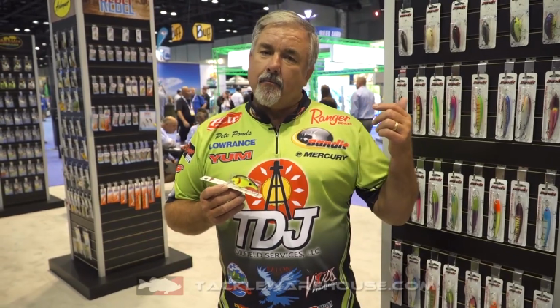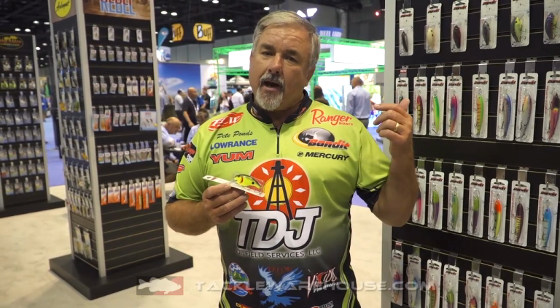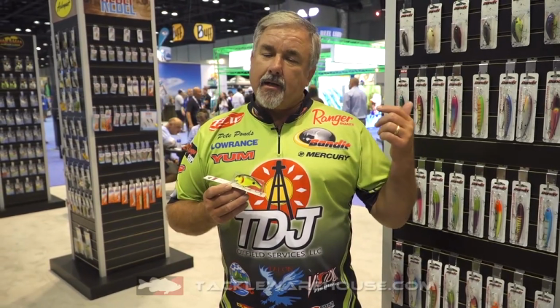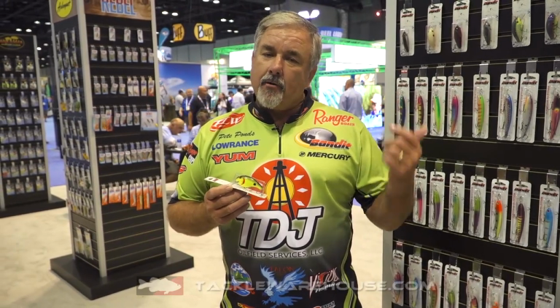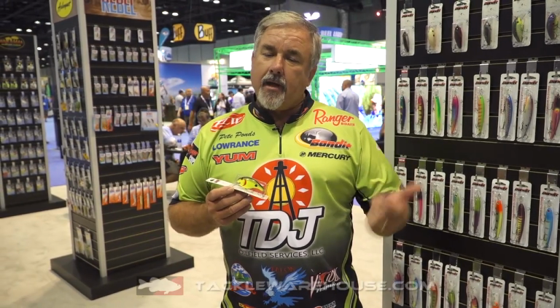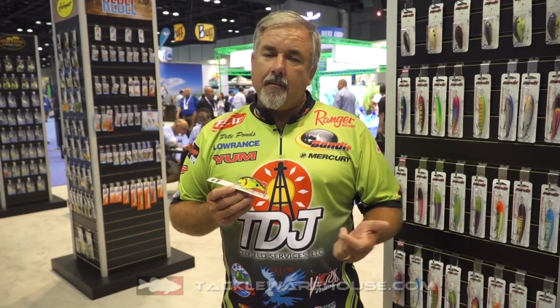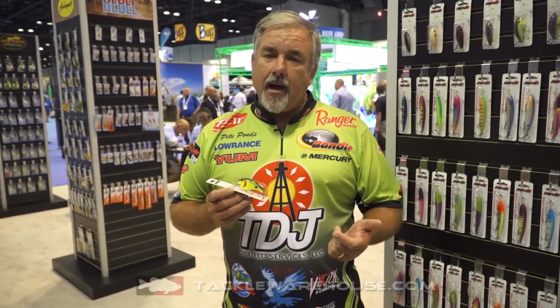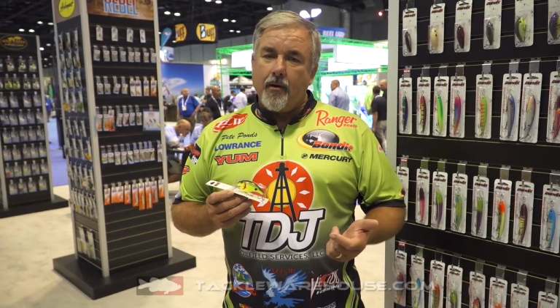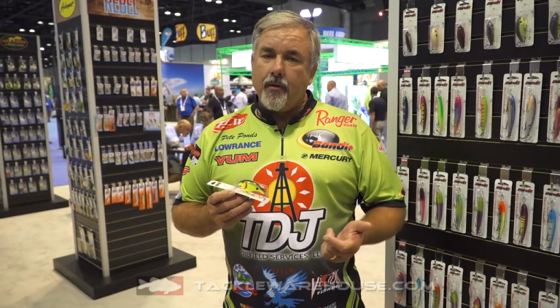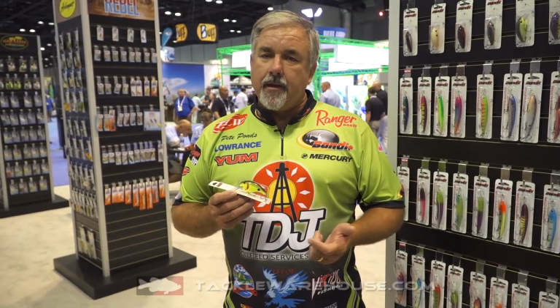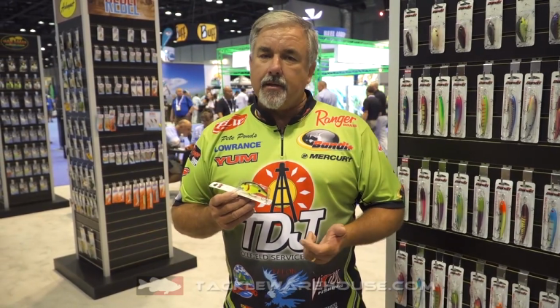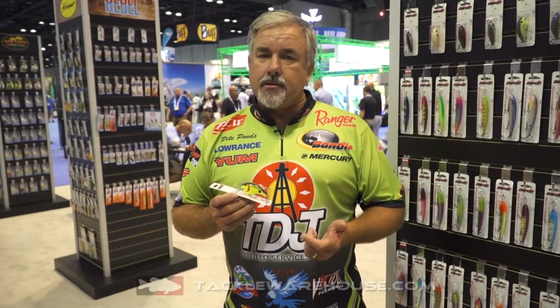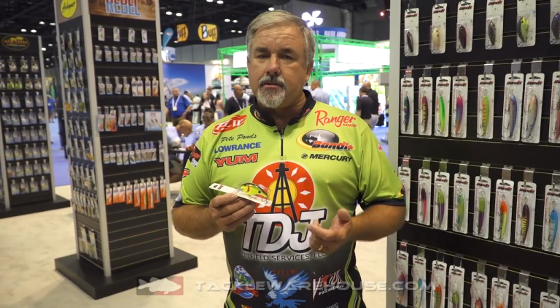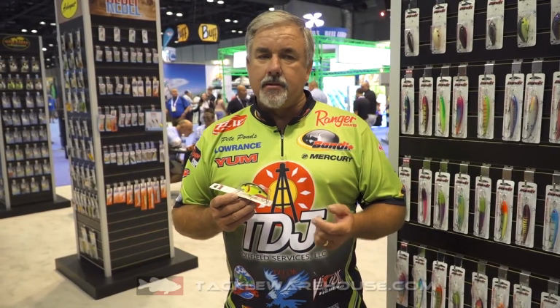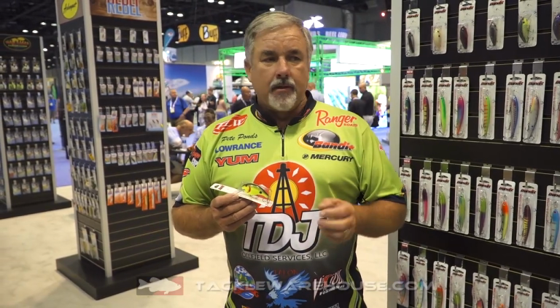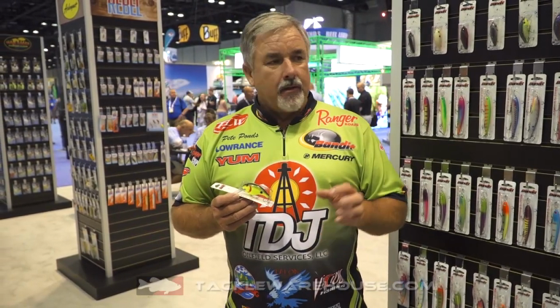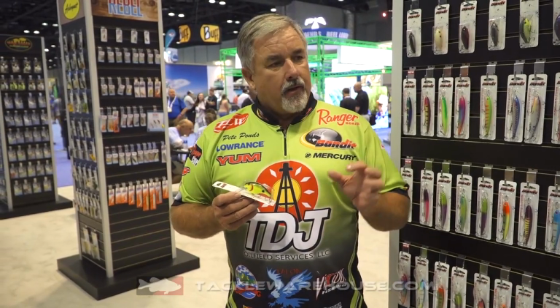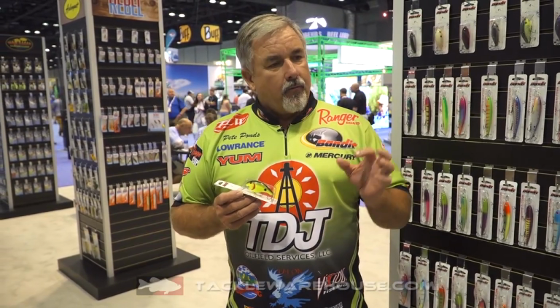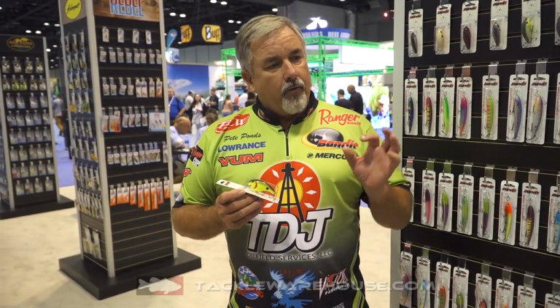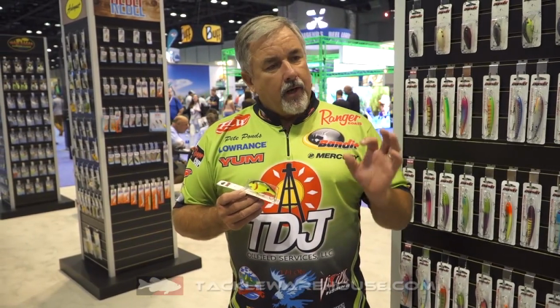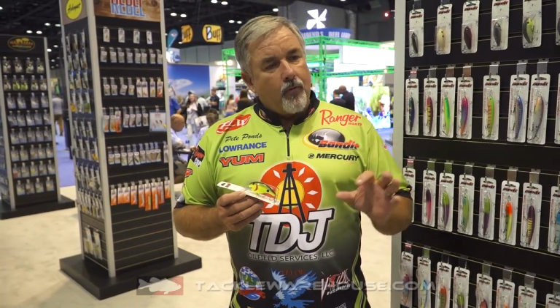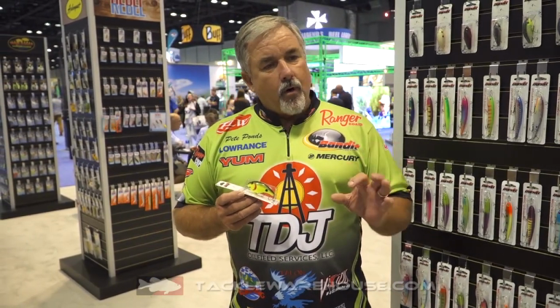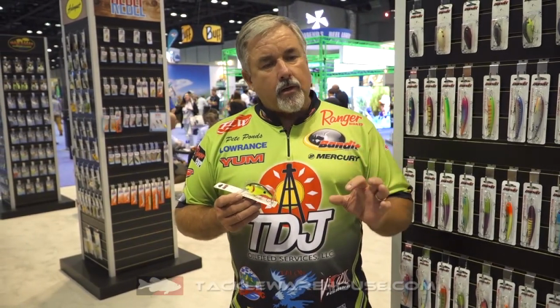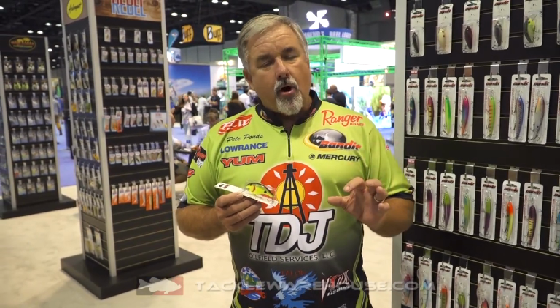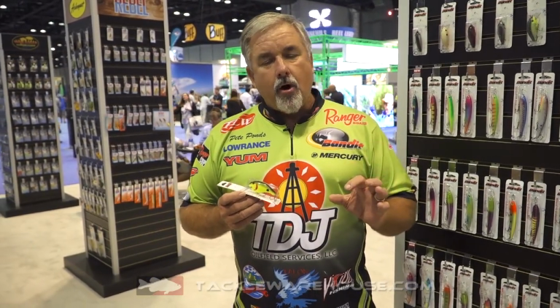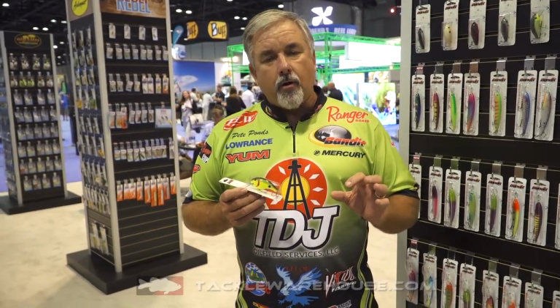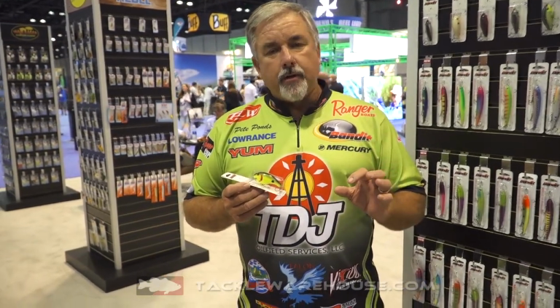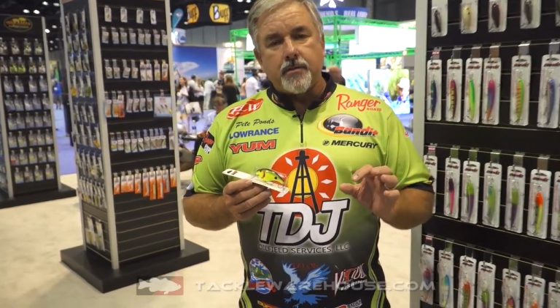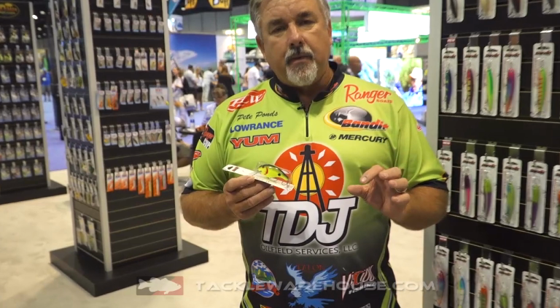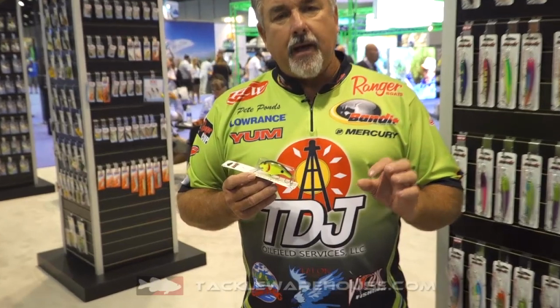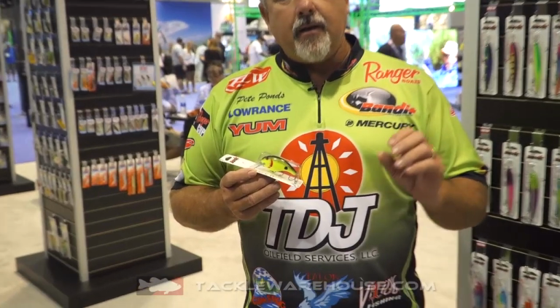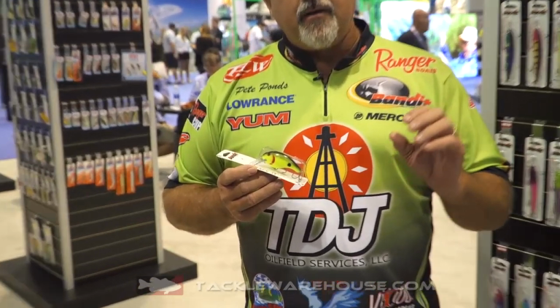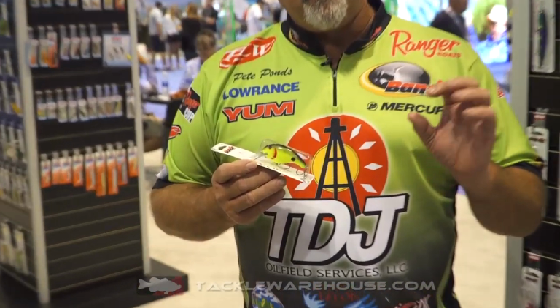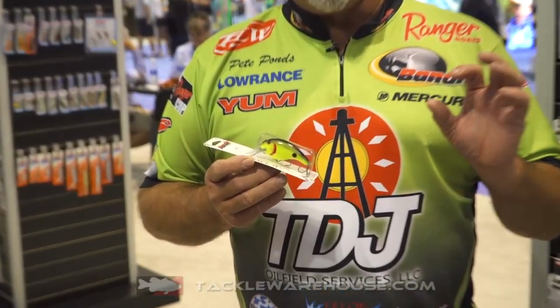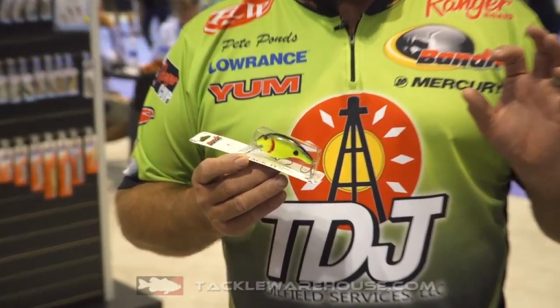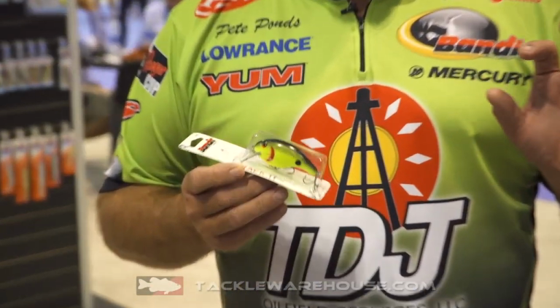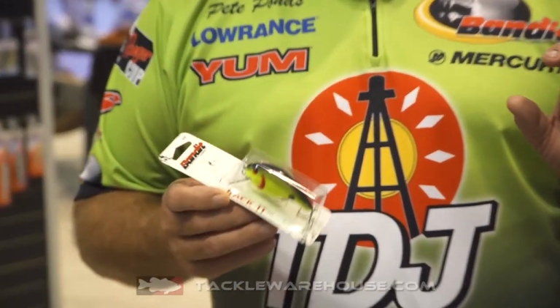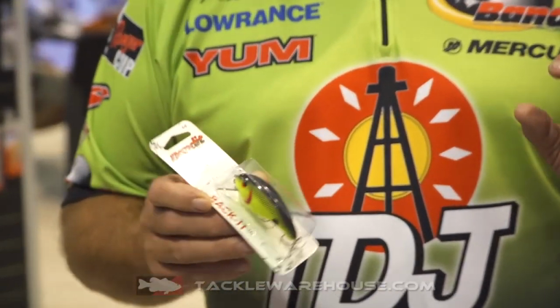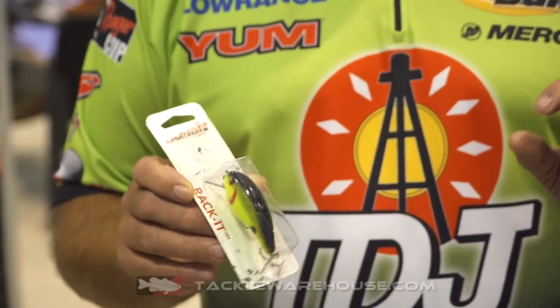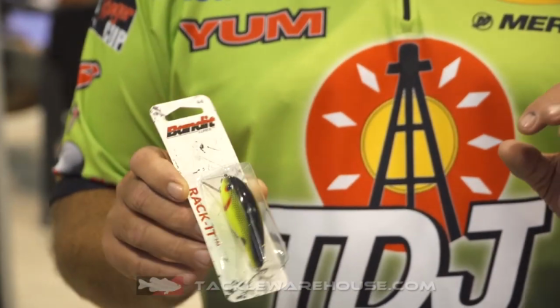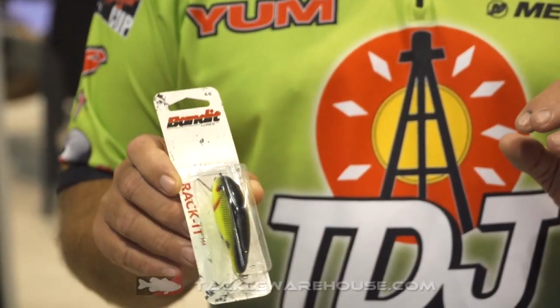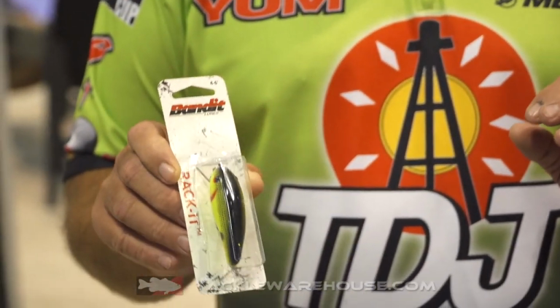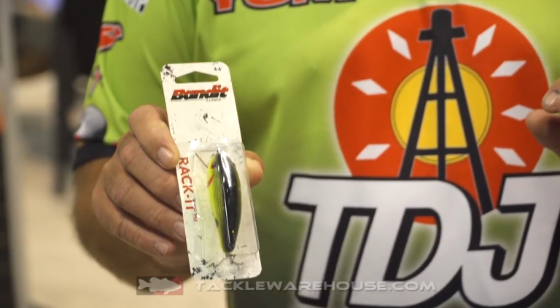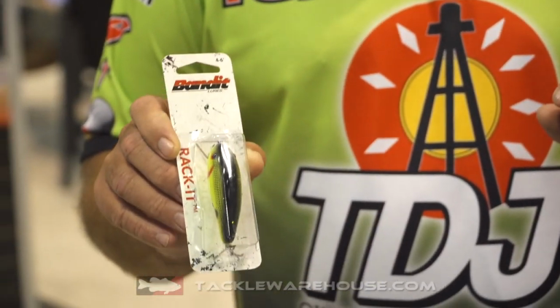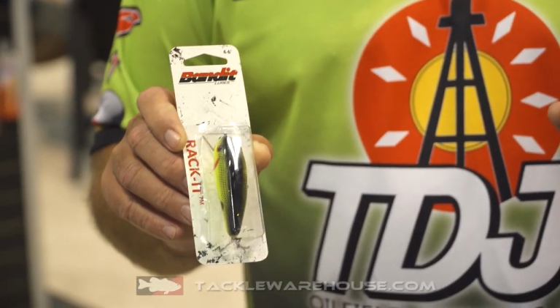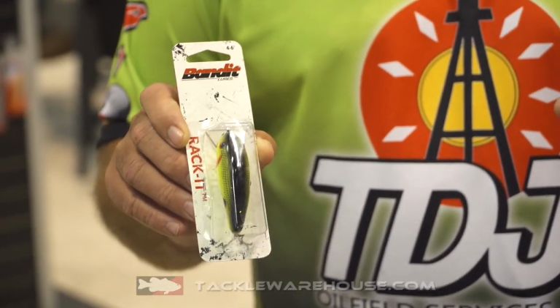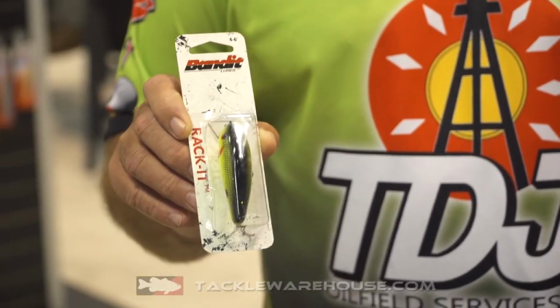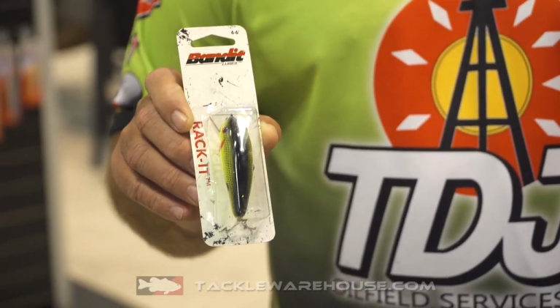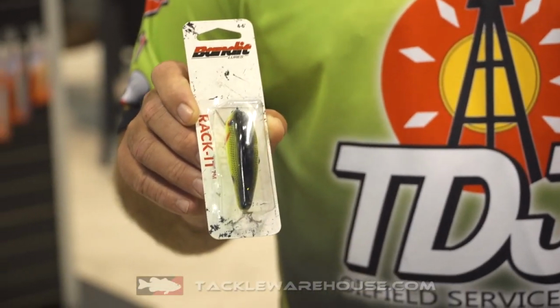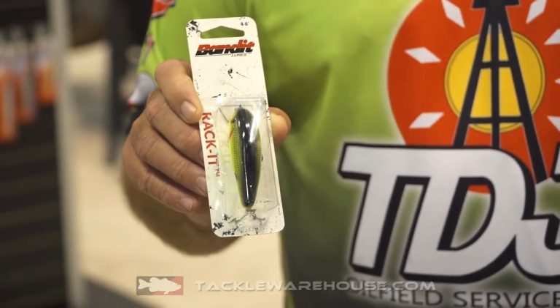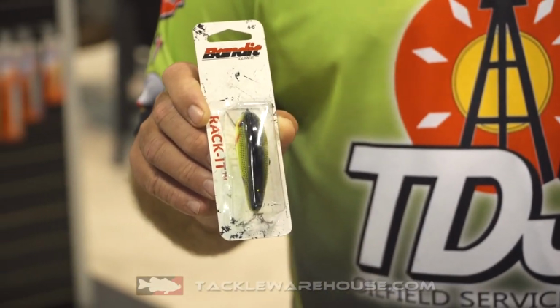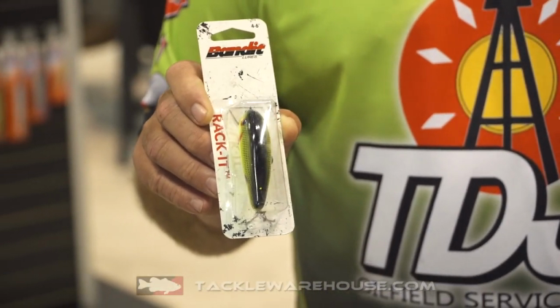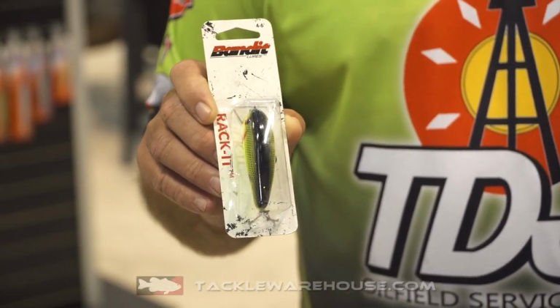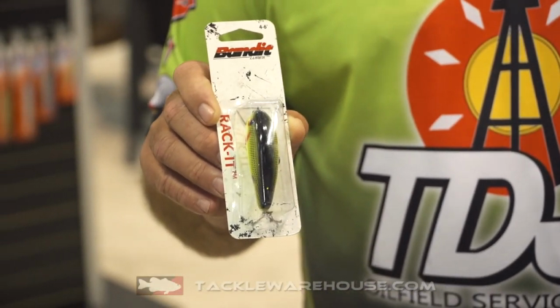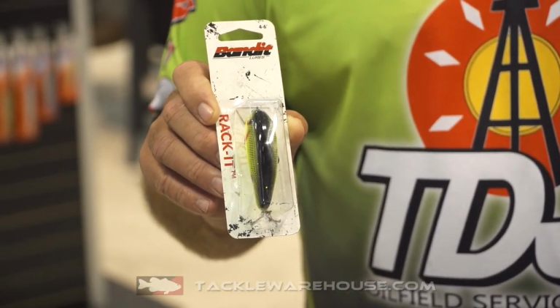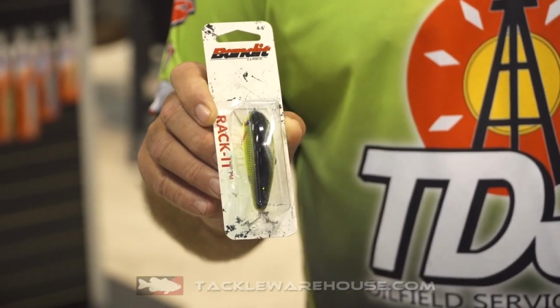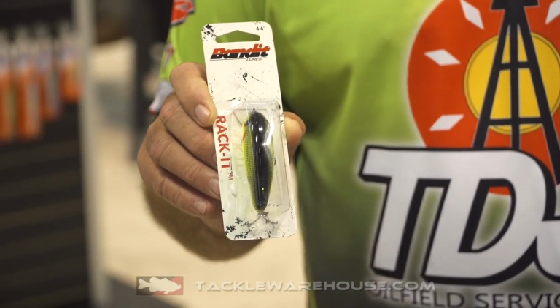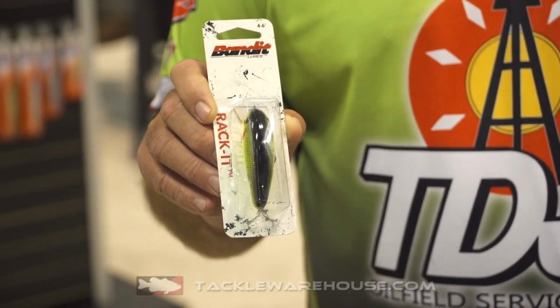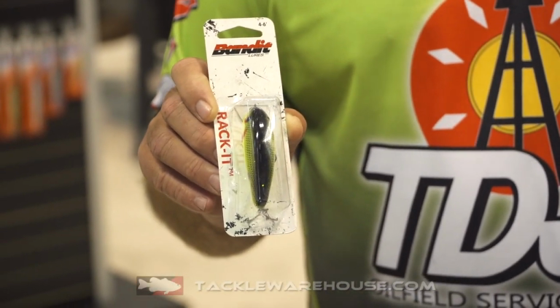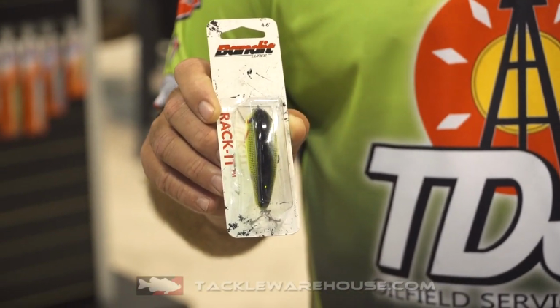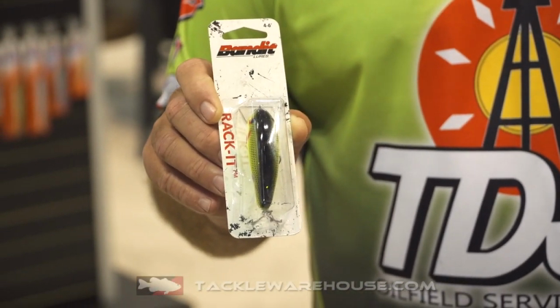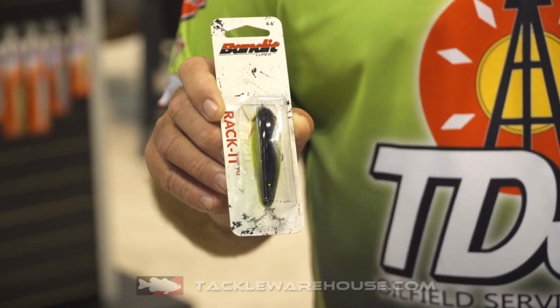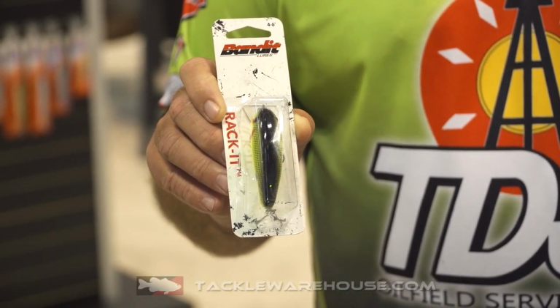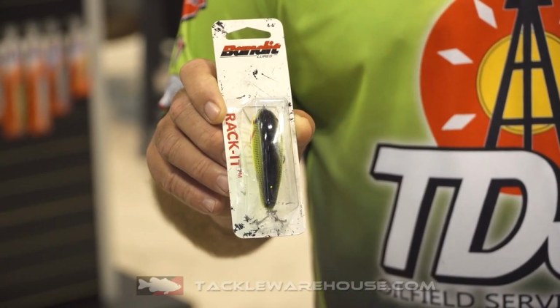Pradco came out with it and really worked hard on this bait. My dad and myself helped design it along with the pro staff.